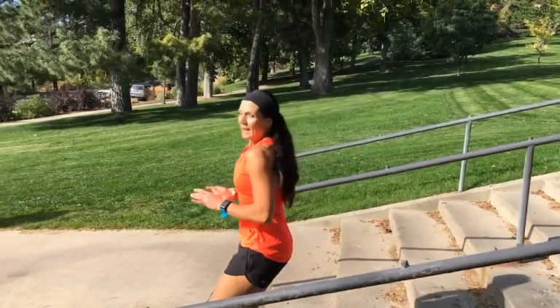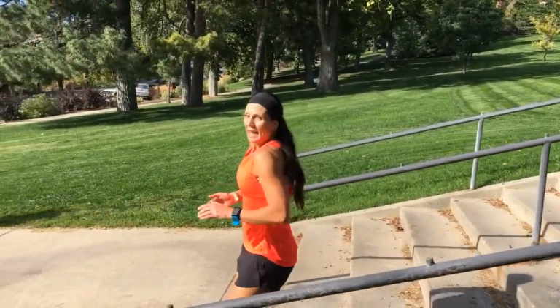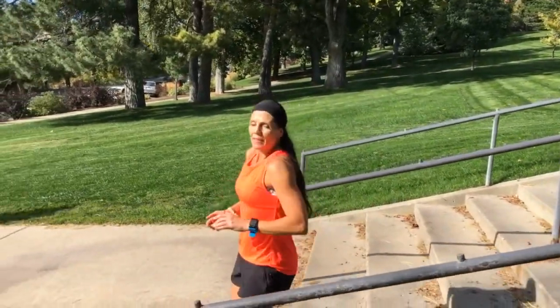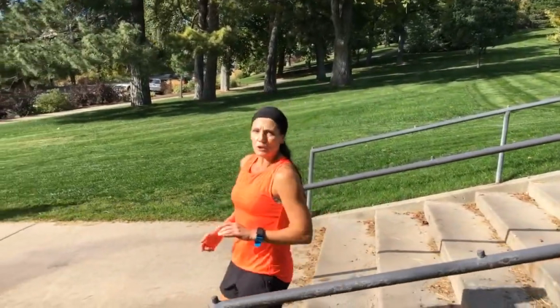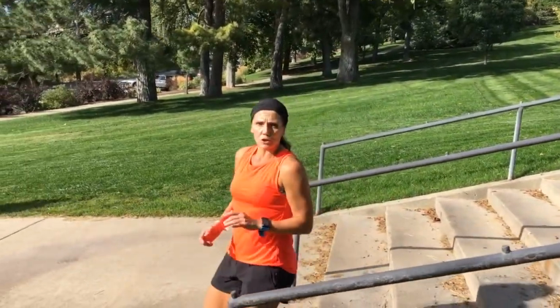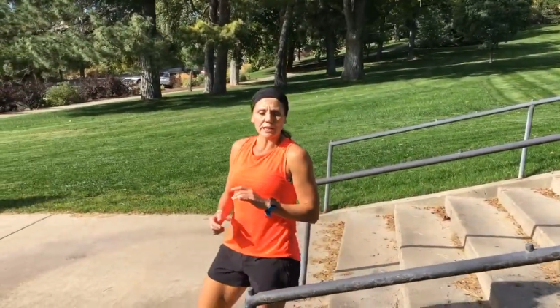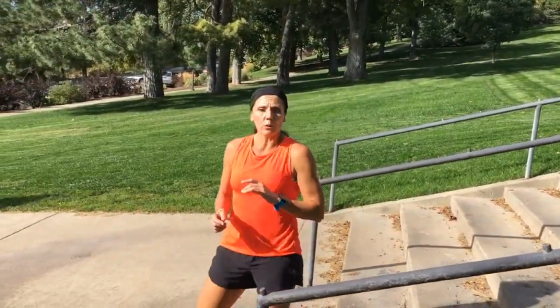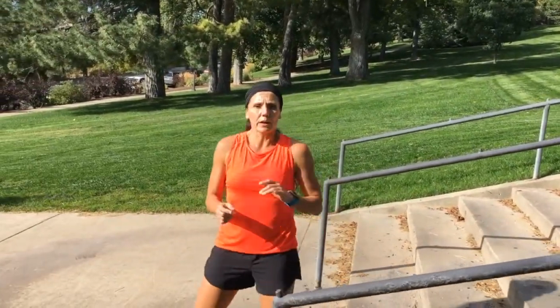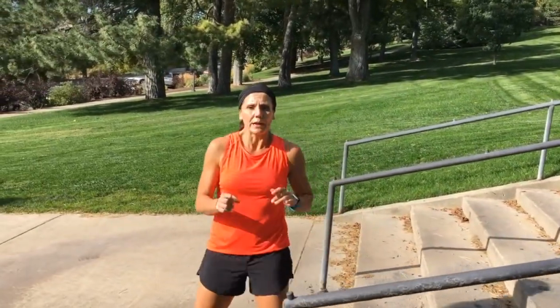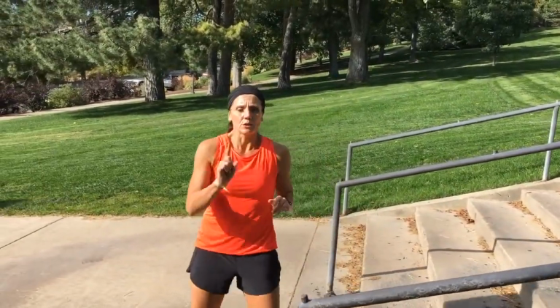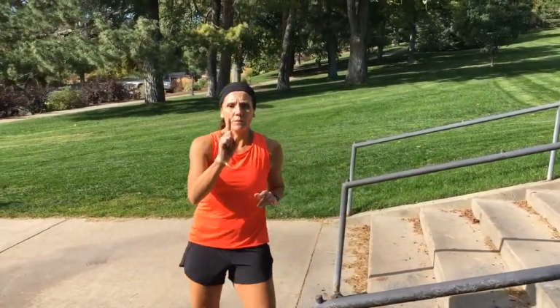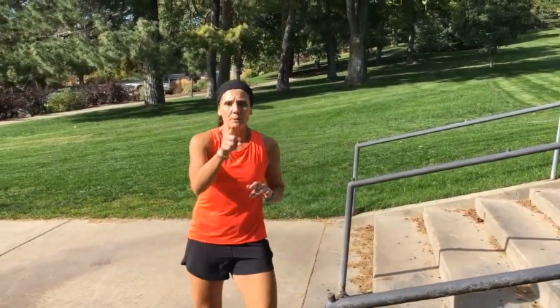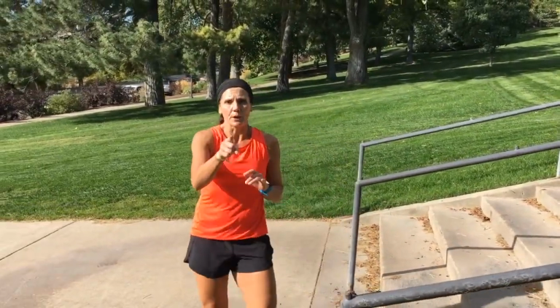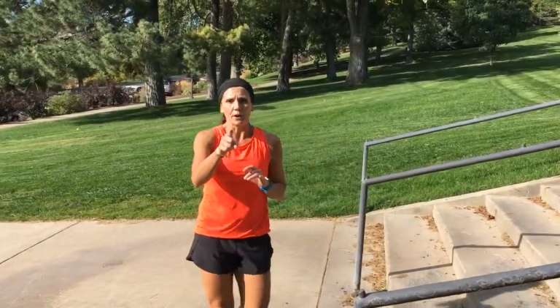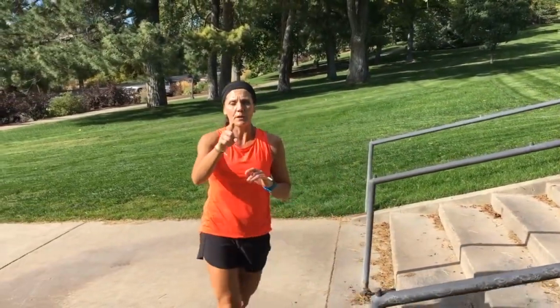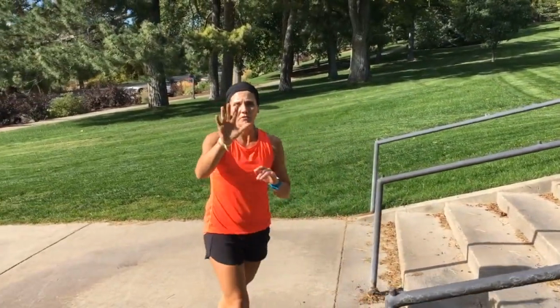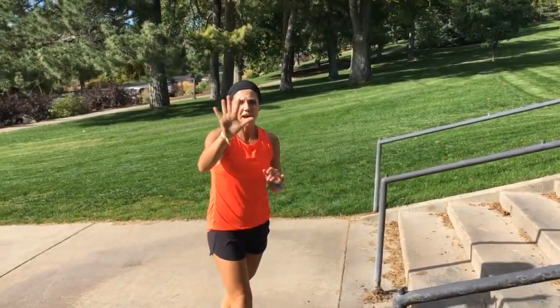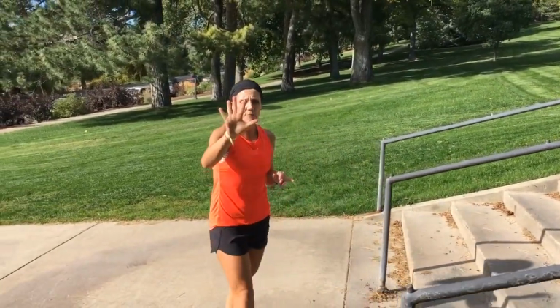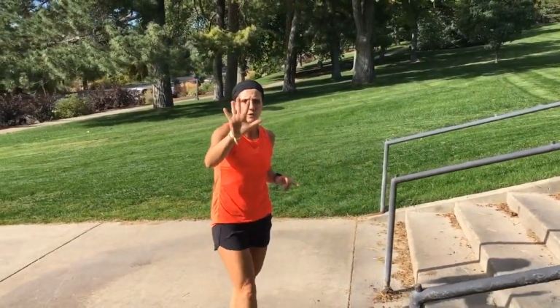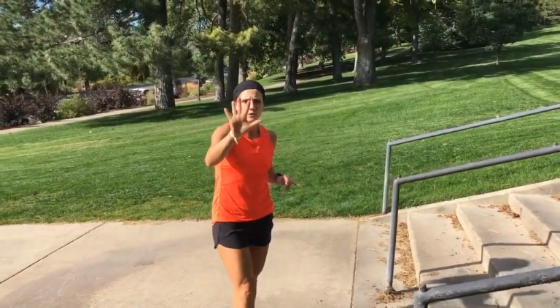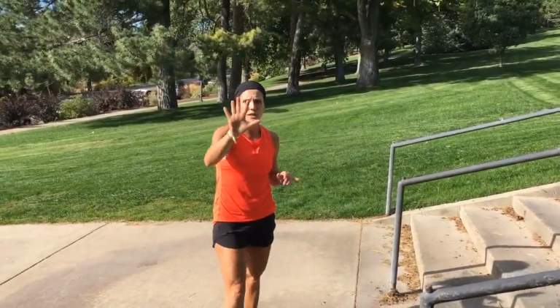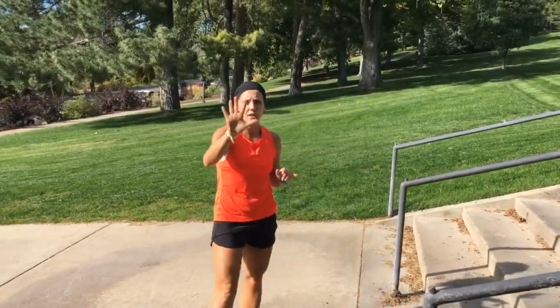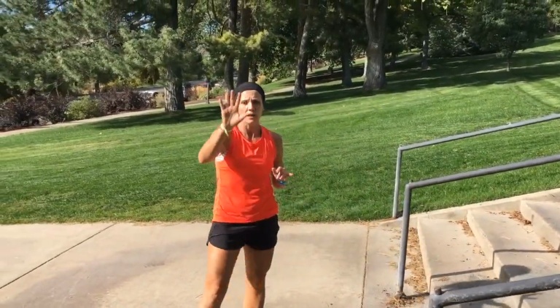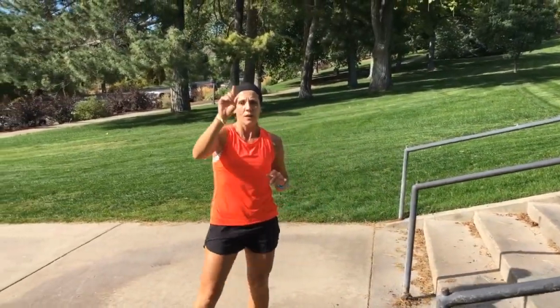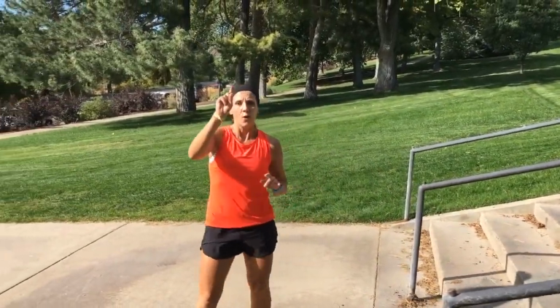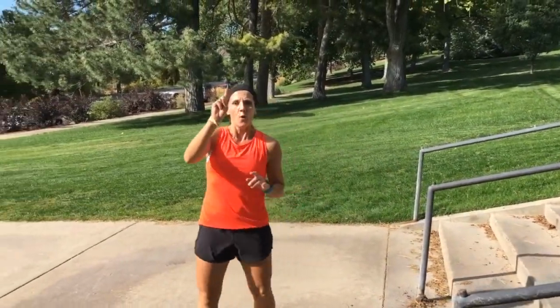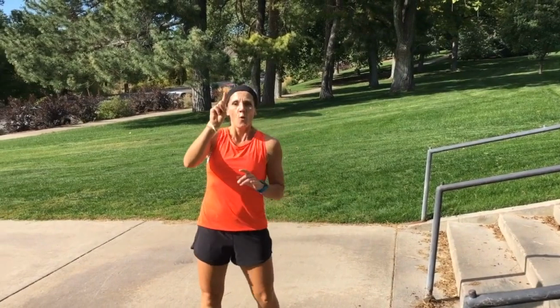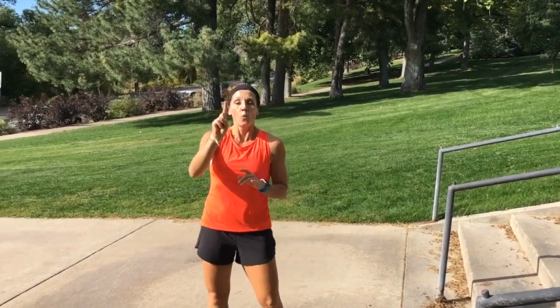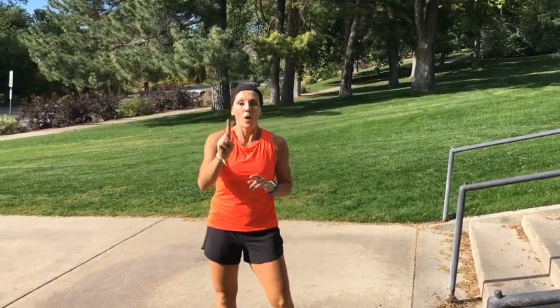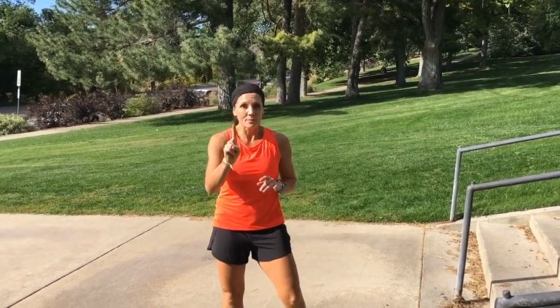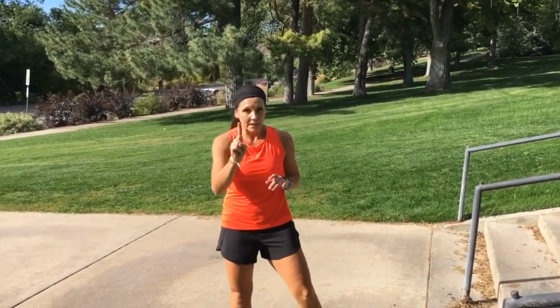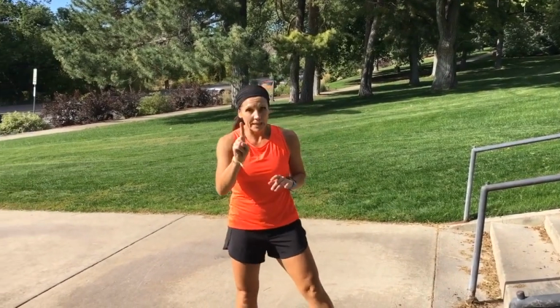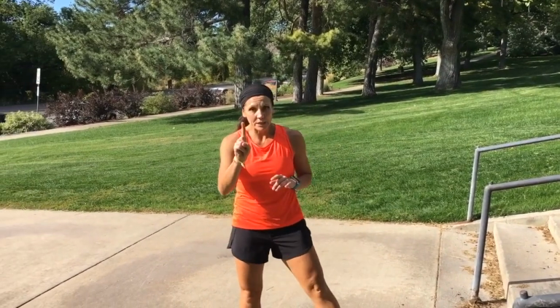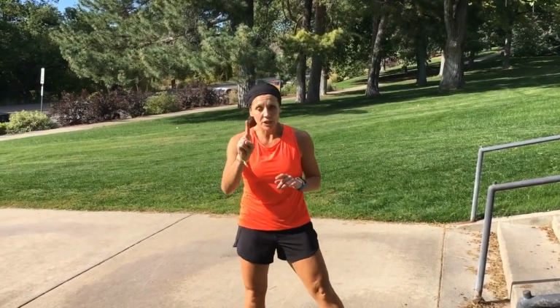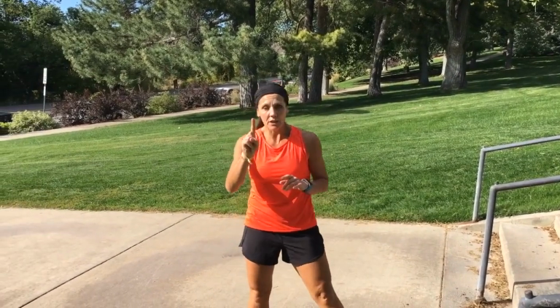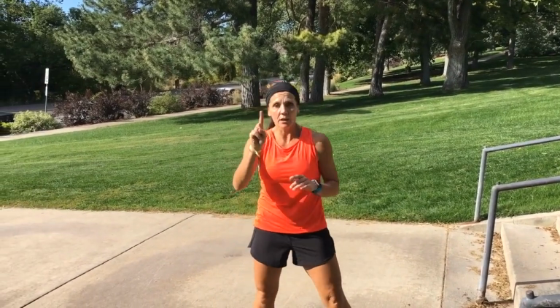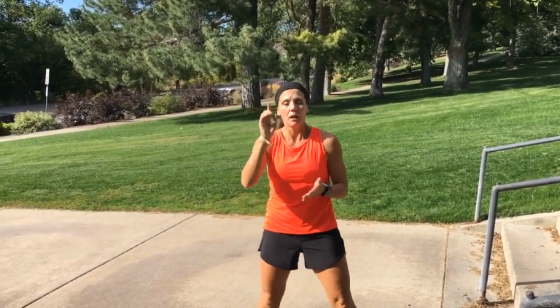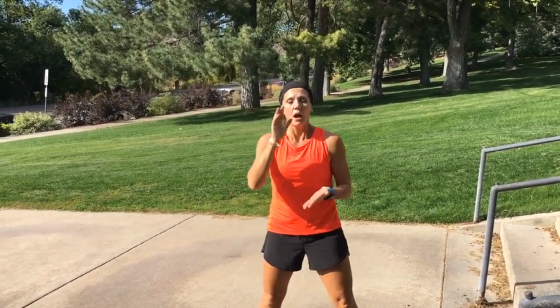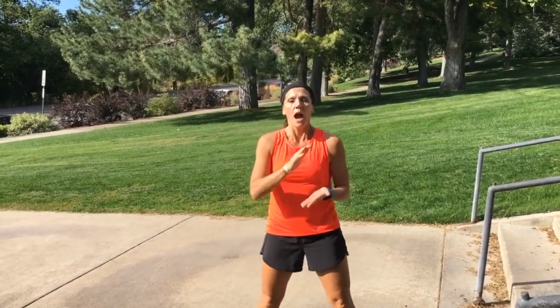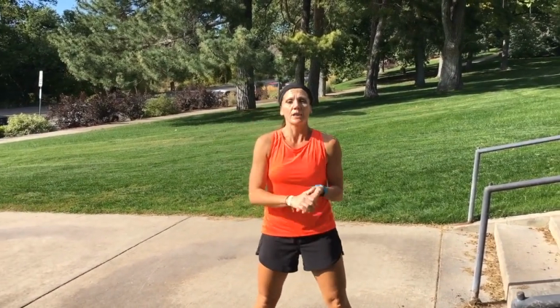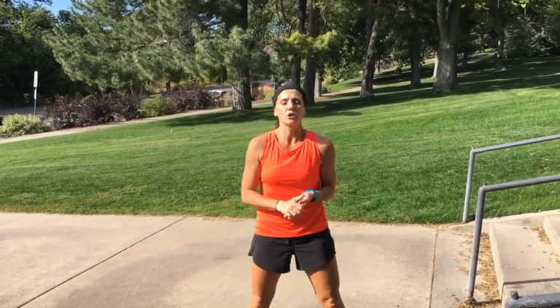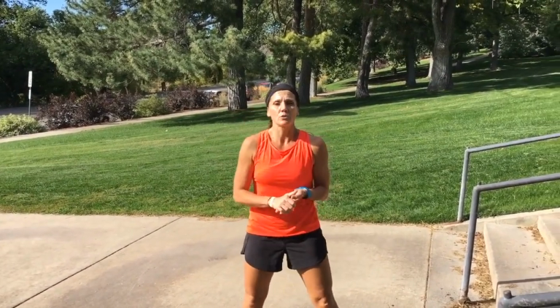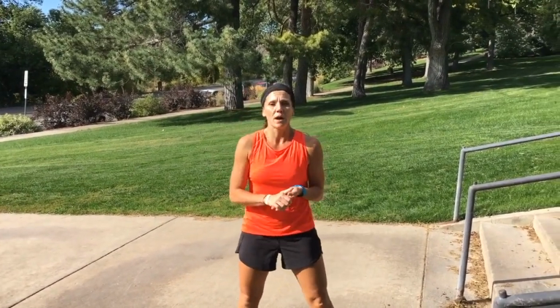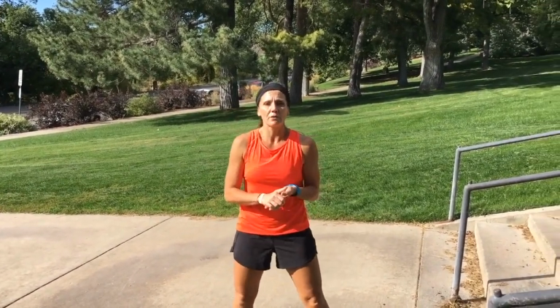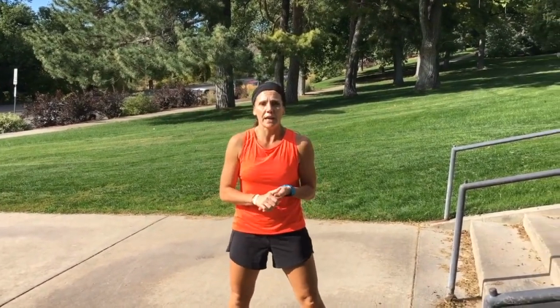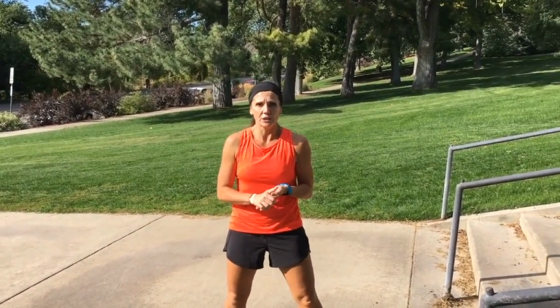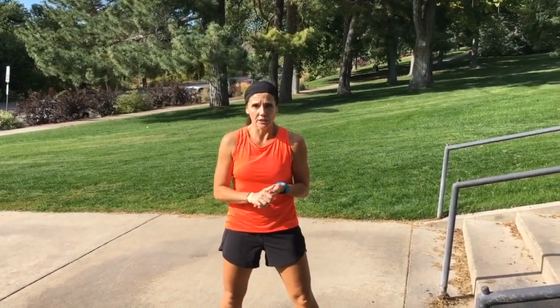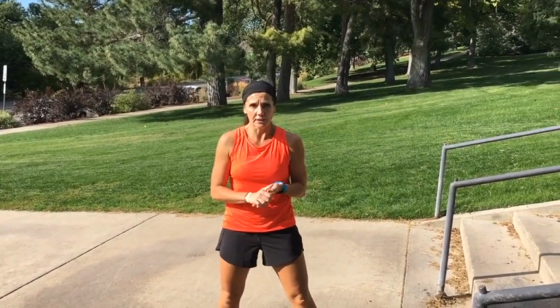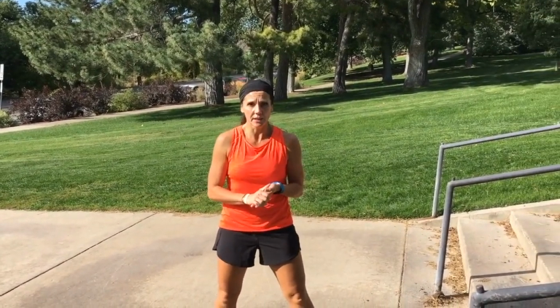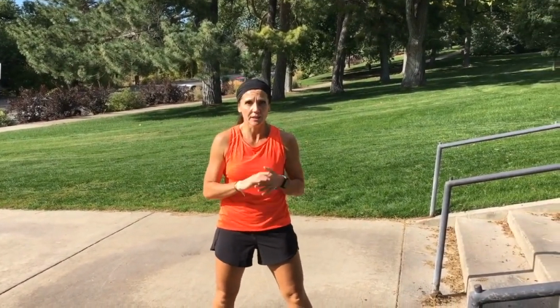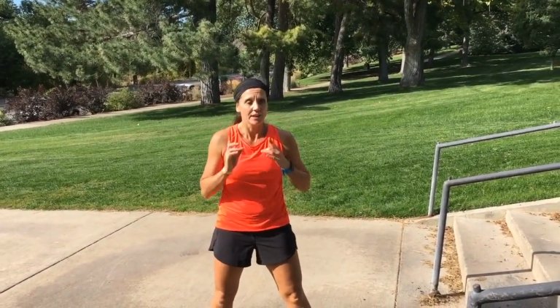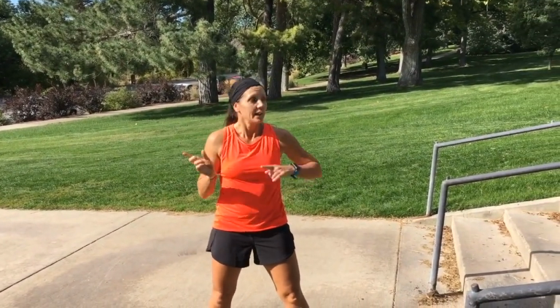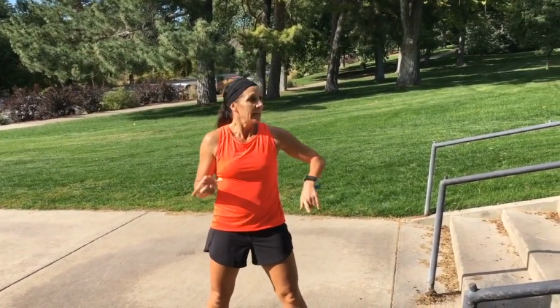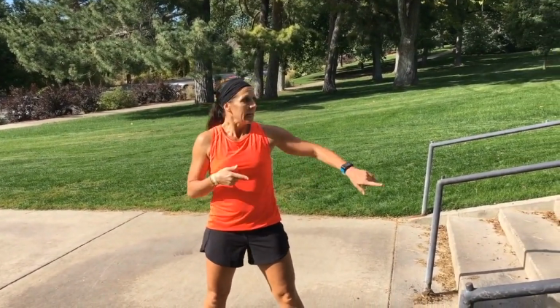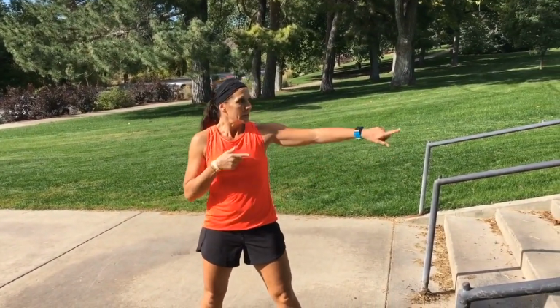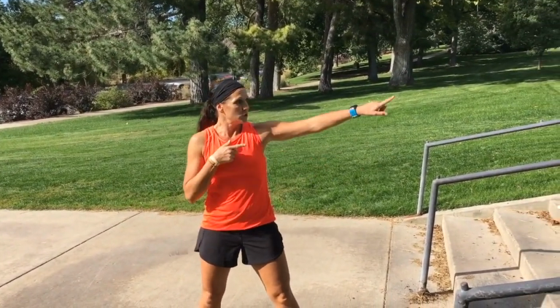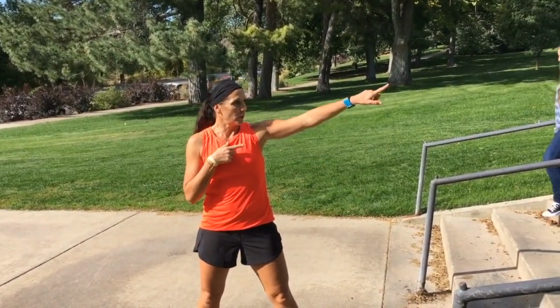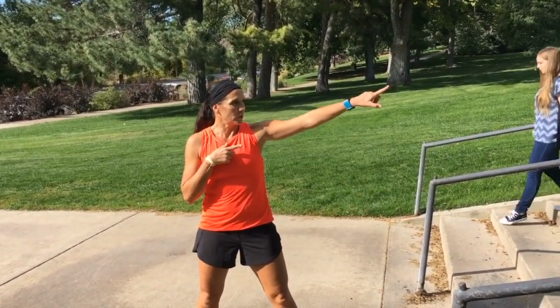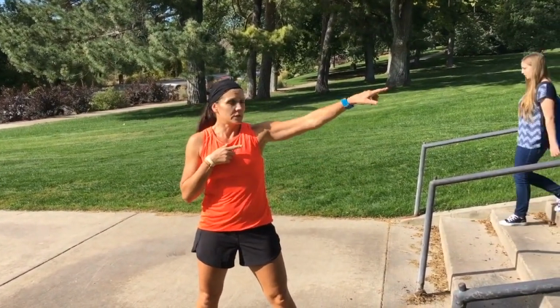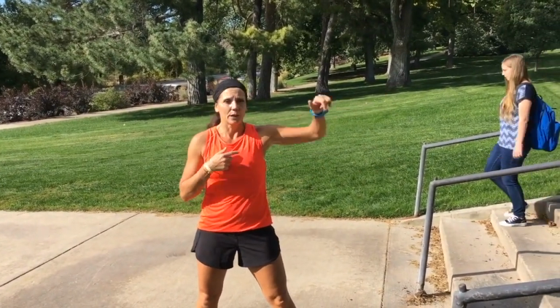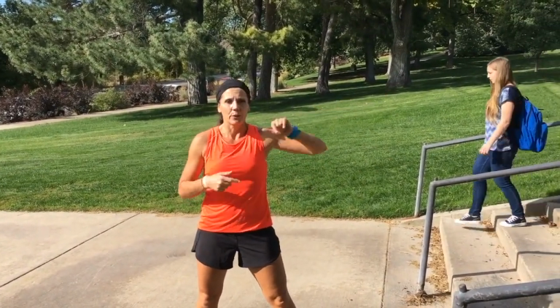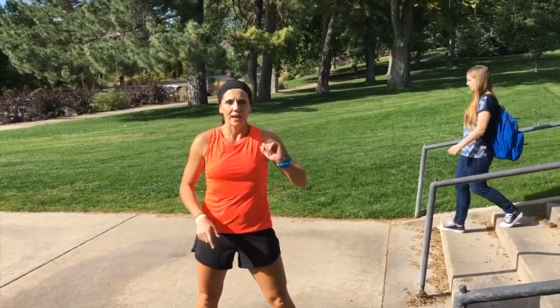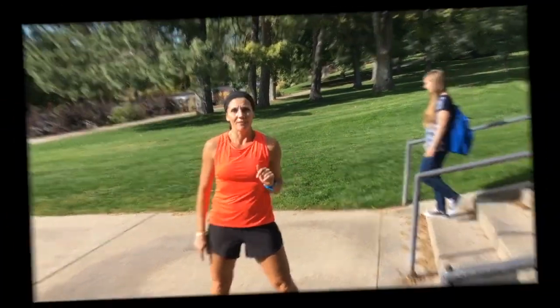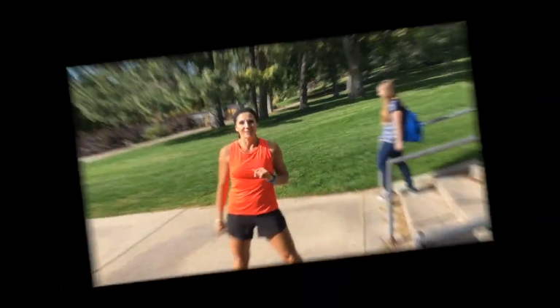And there's your stair workout. Remember: five moves, one minute each. I showed you modifications. Enjoy your stairway to heaven!